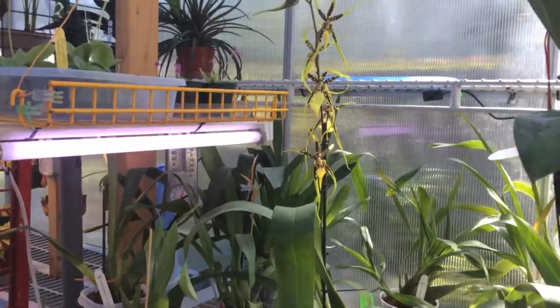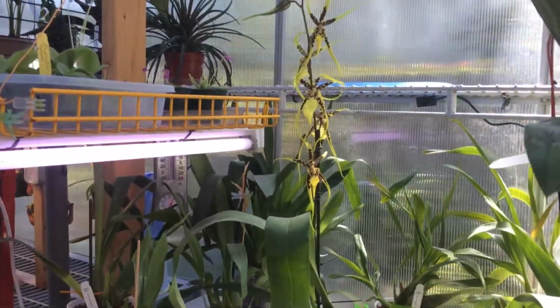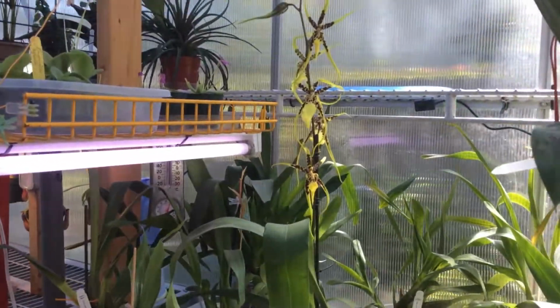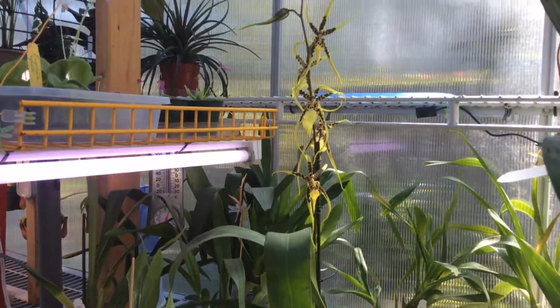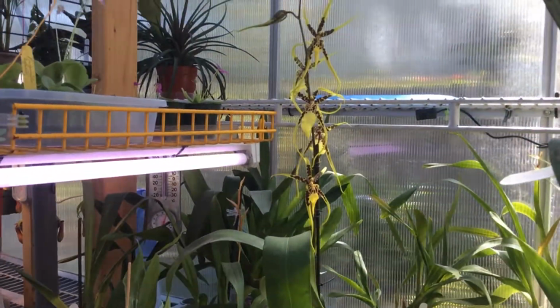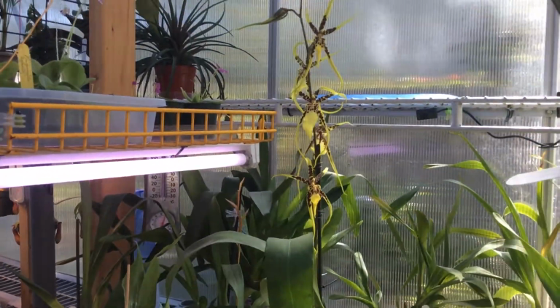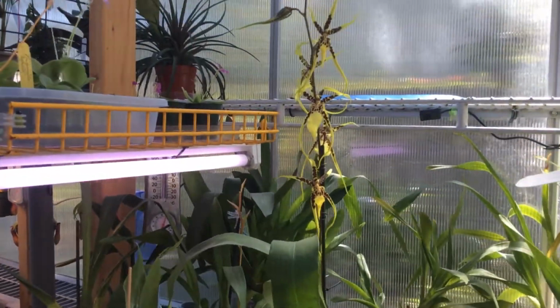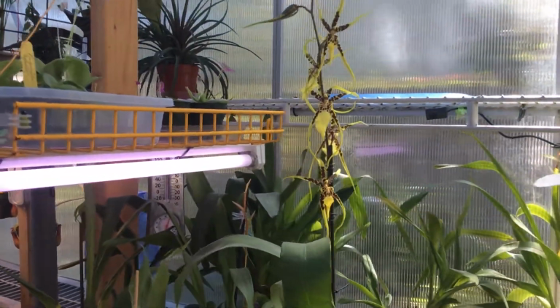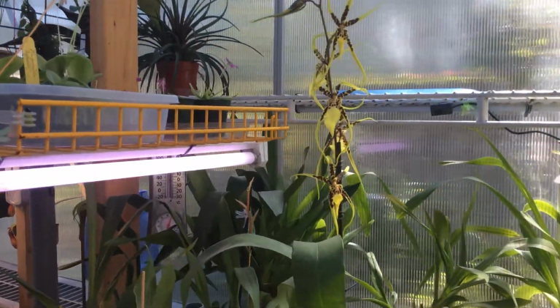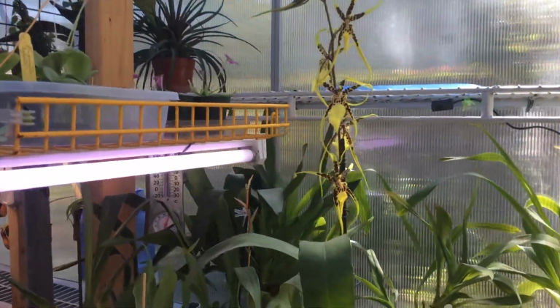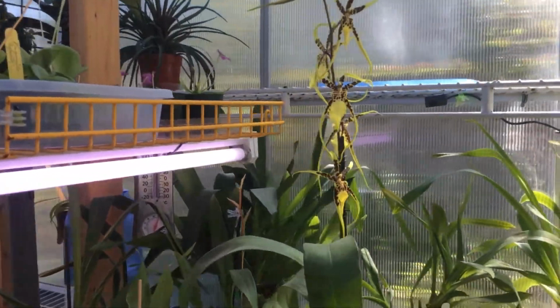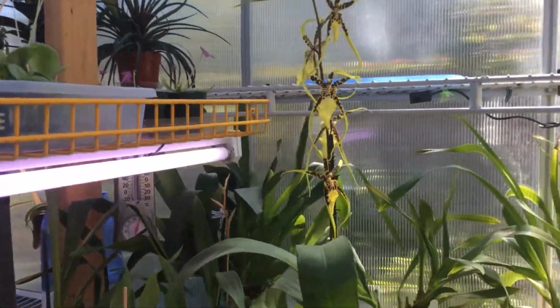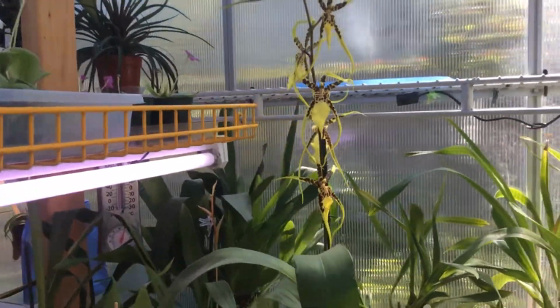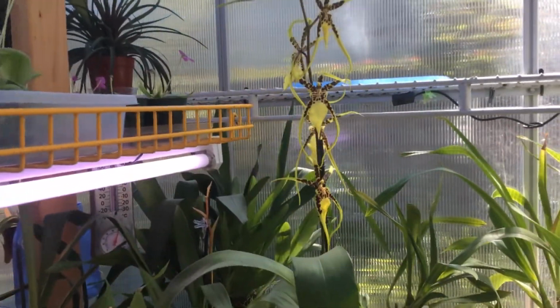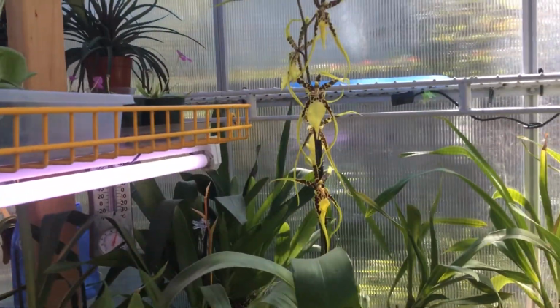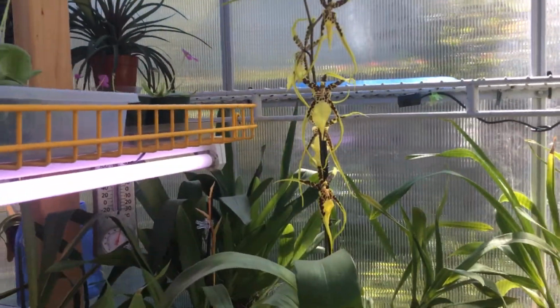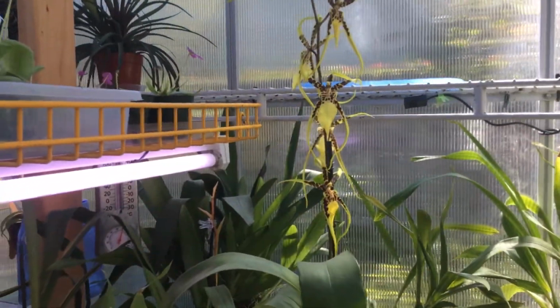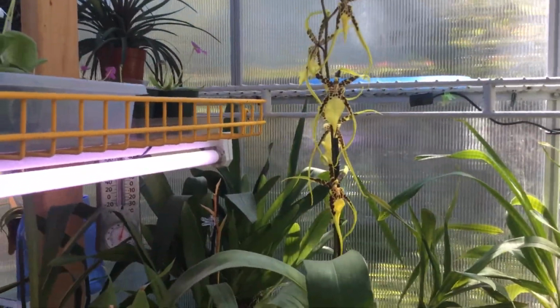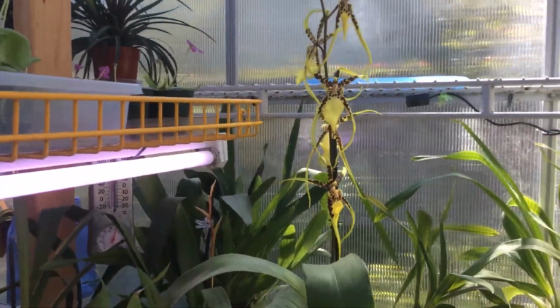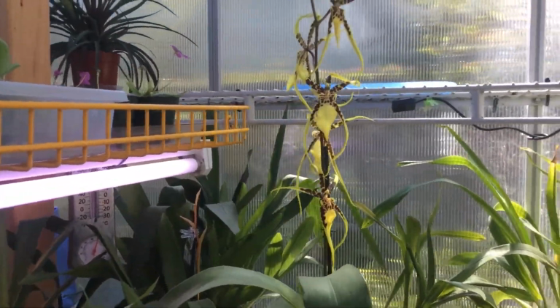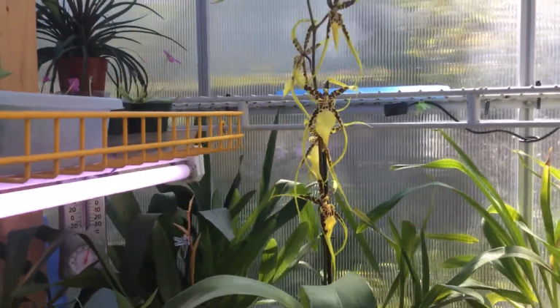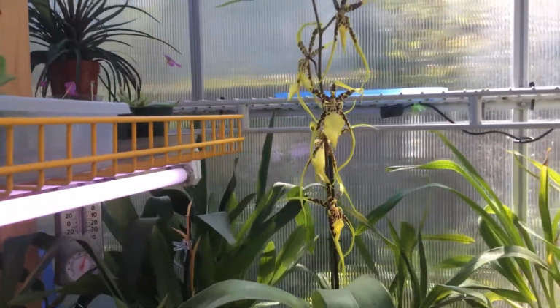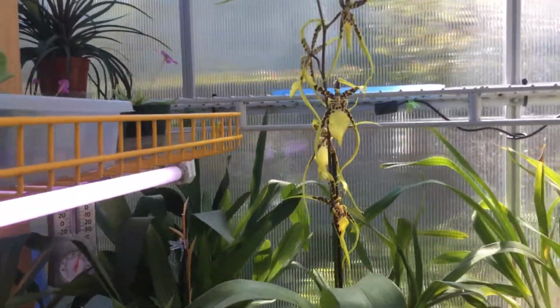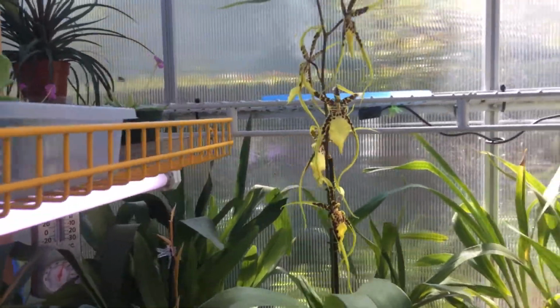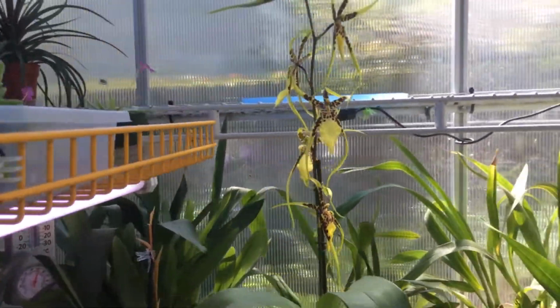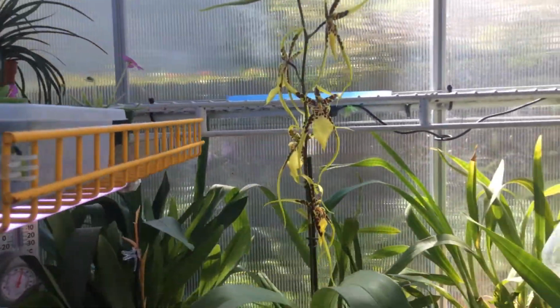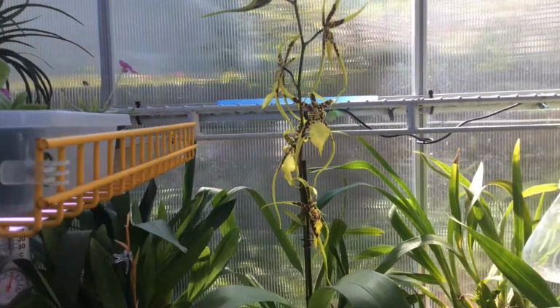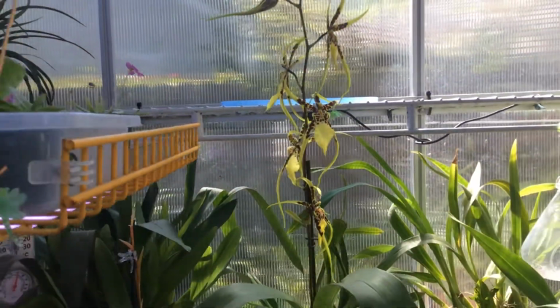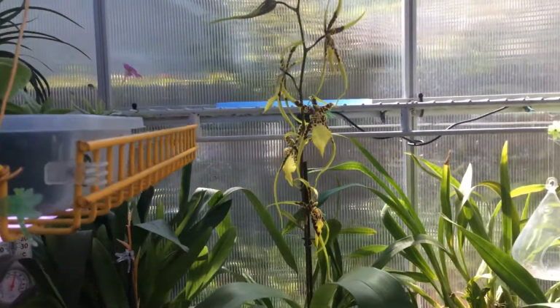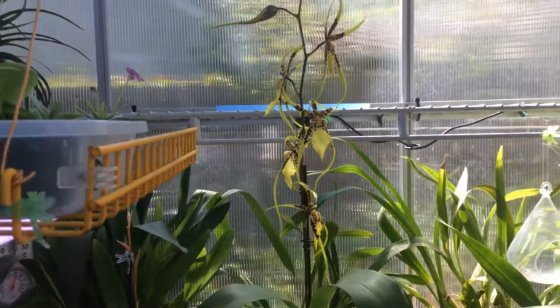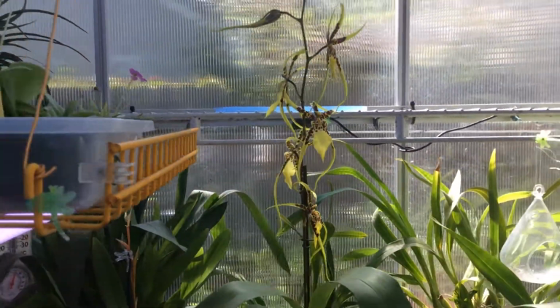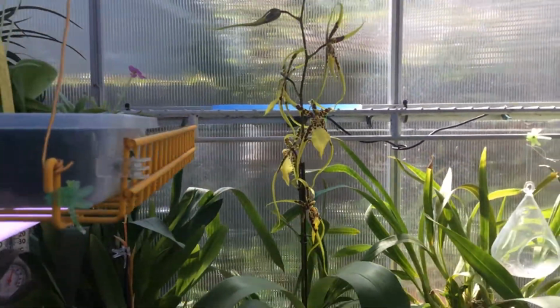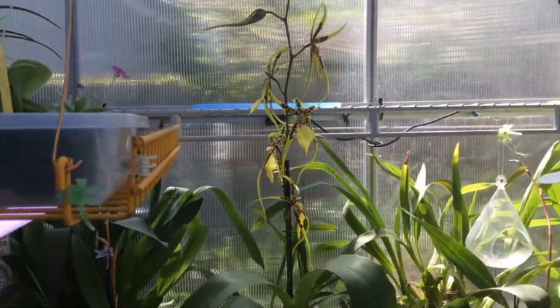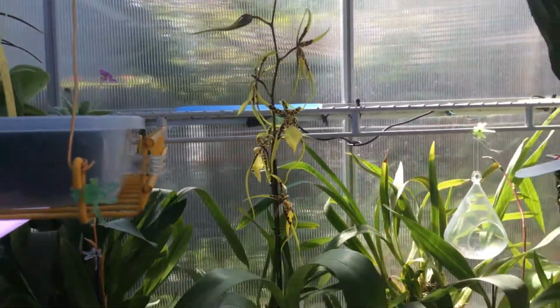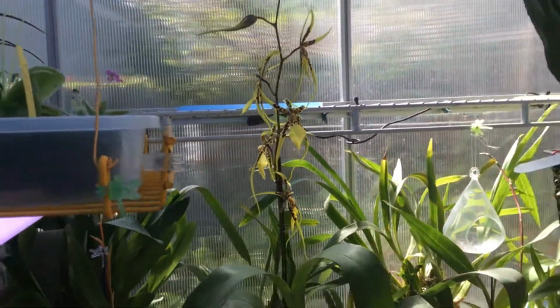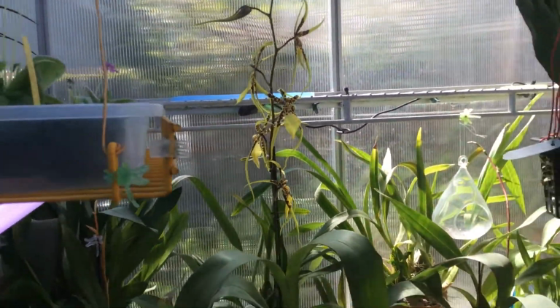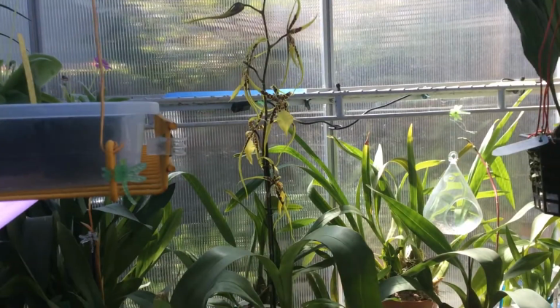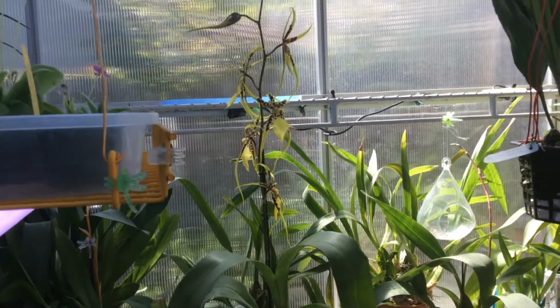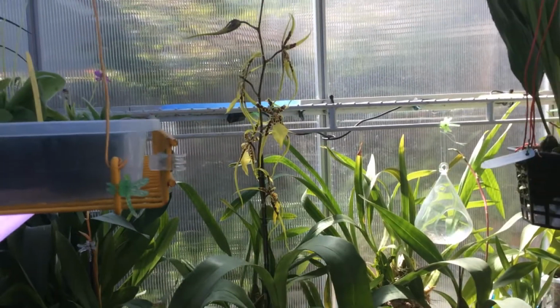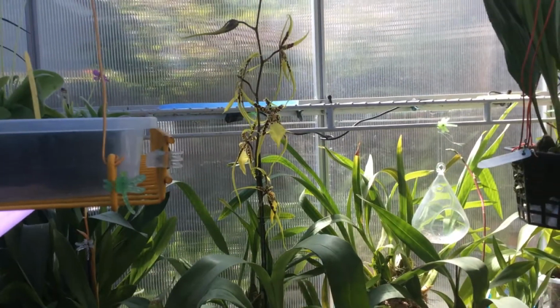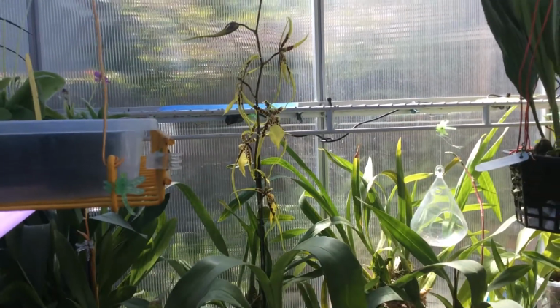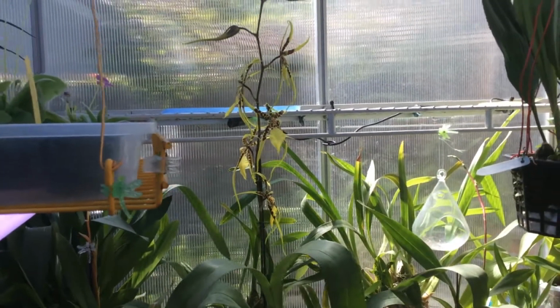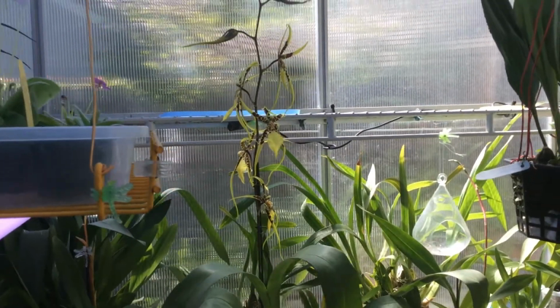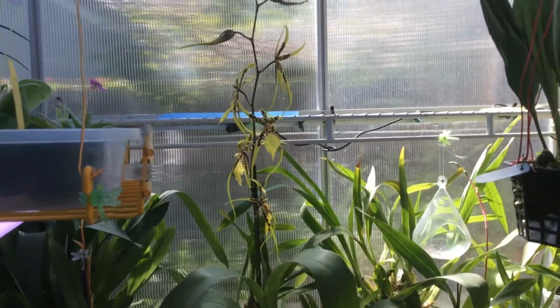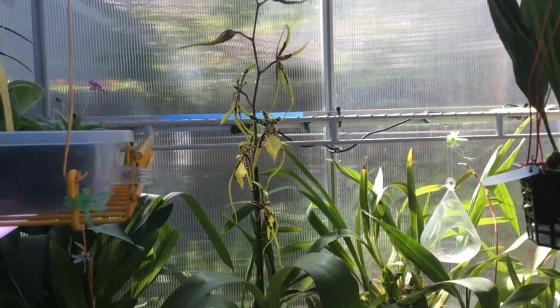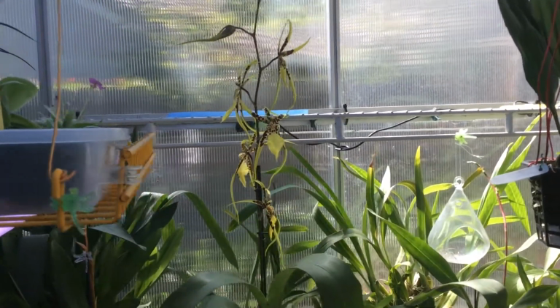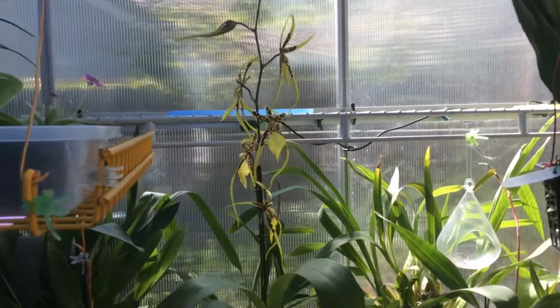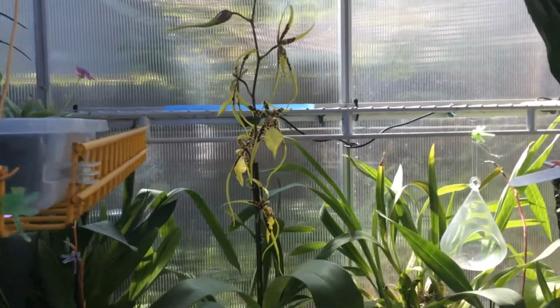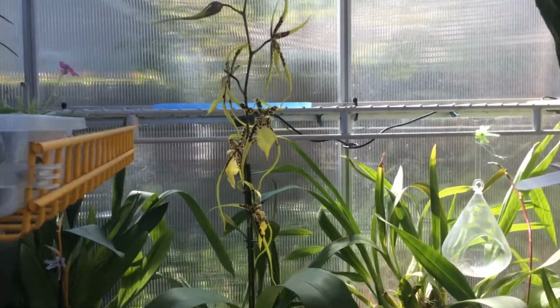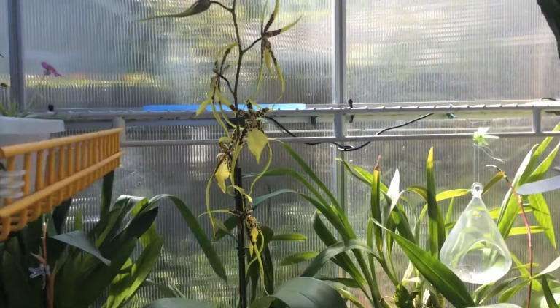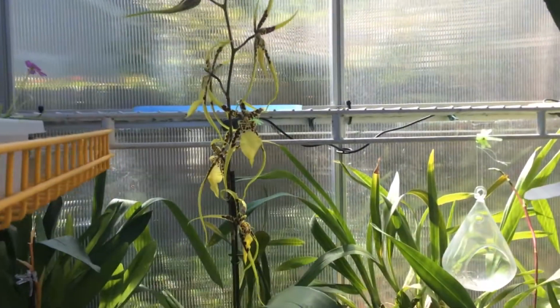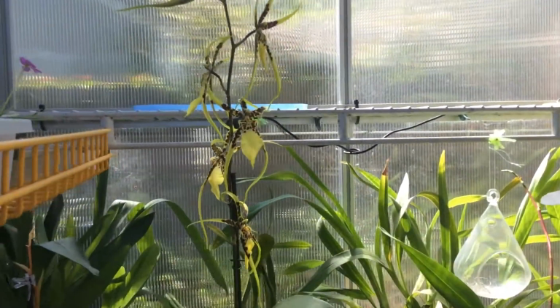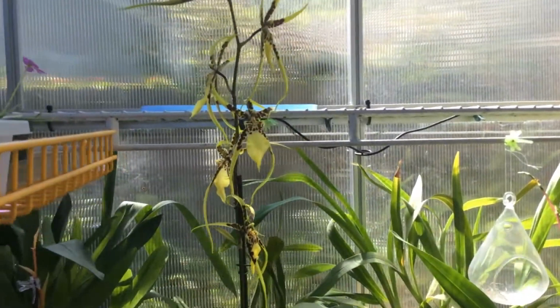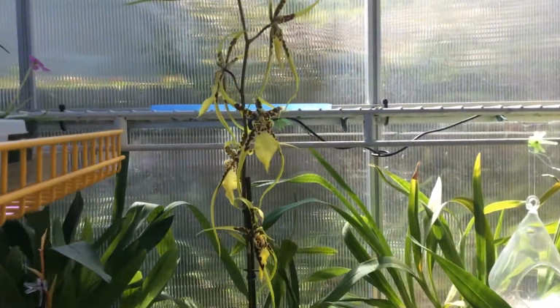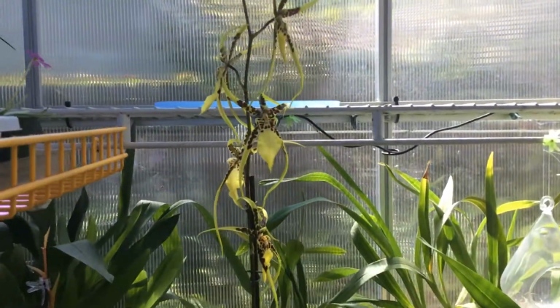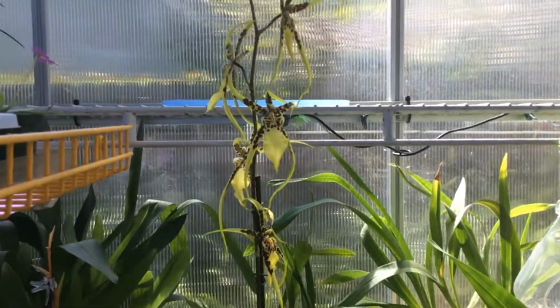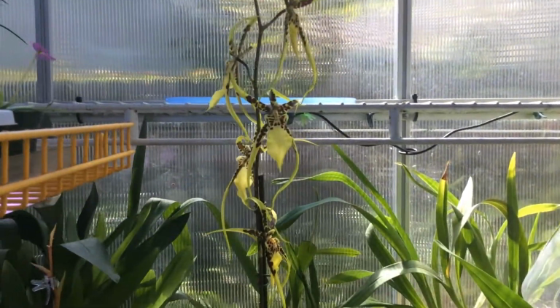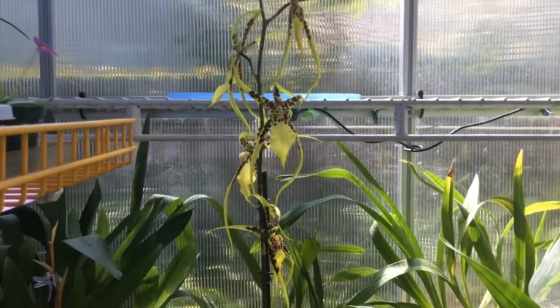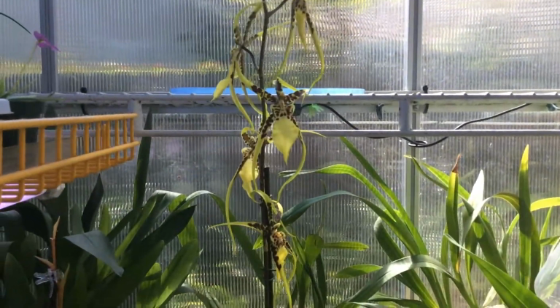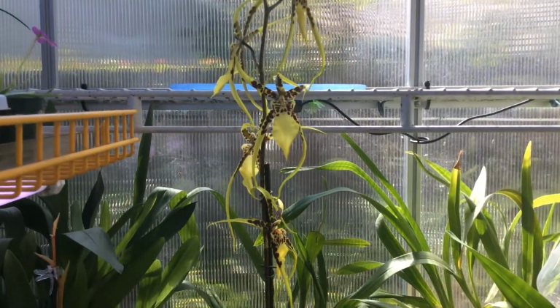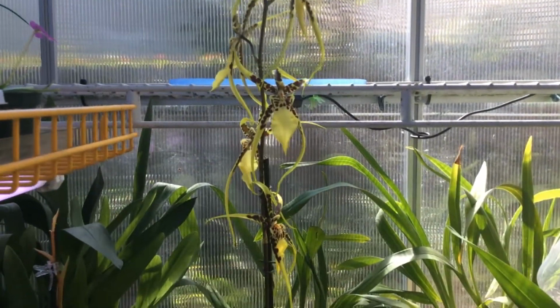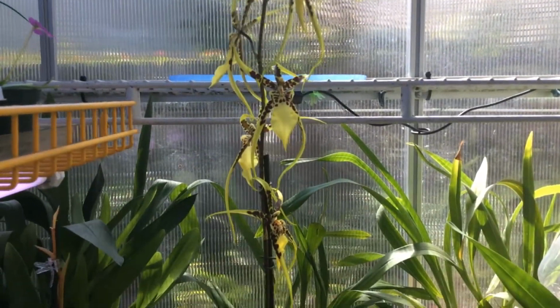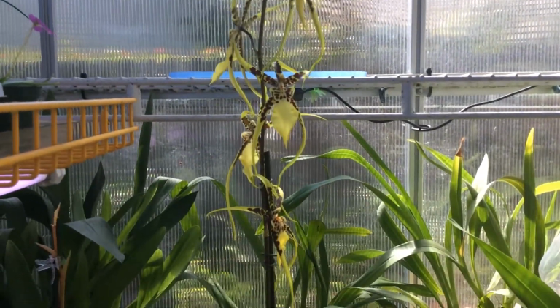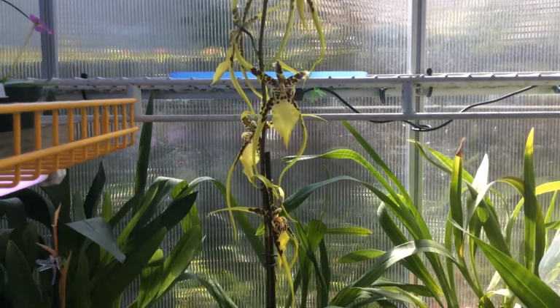My spider orchid Brassia is in bloom. So lovely.